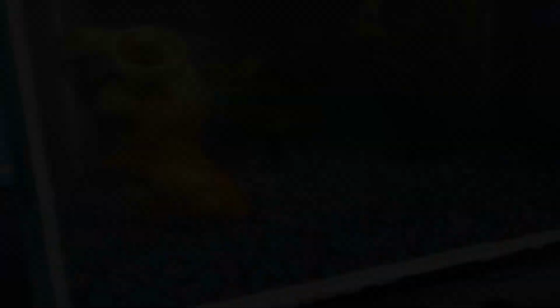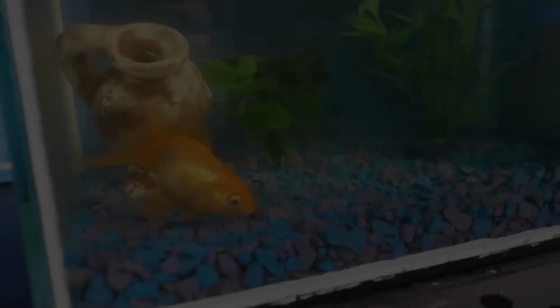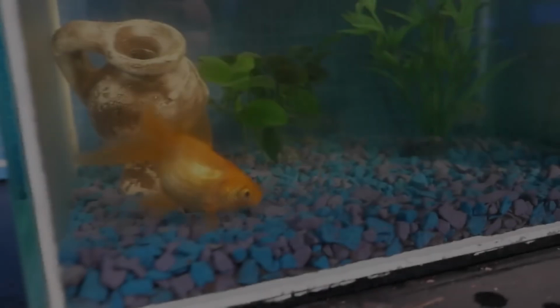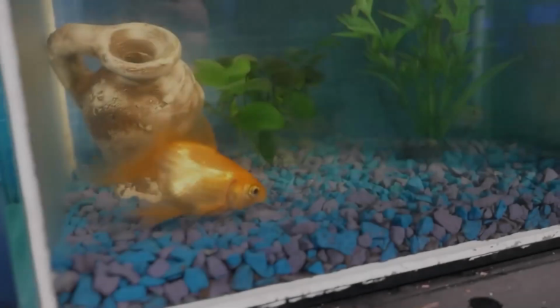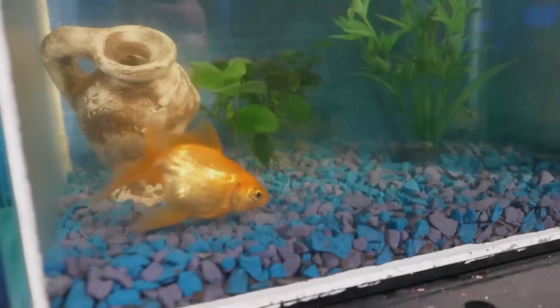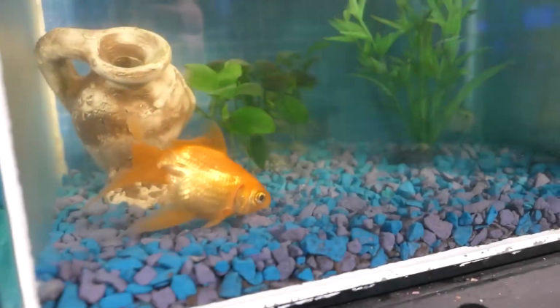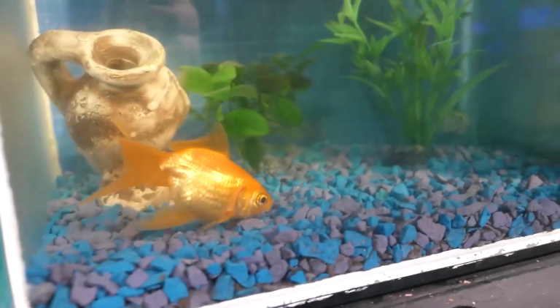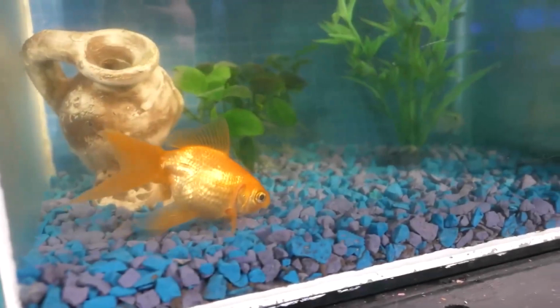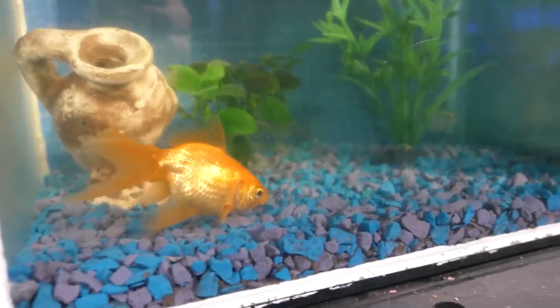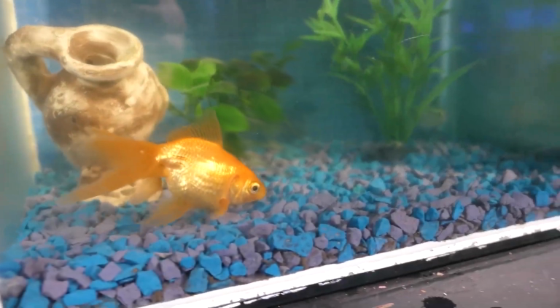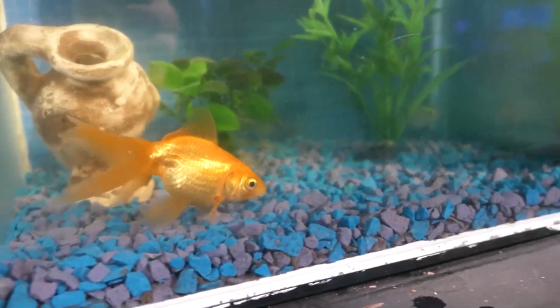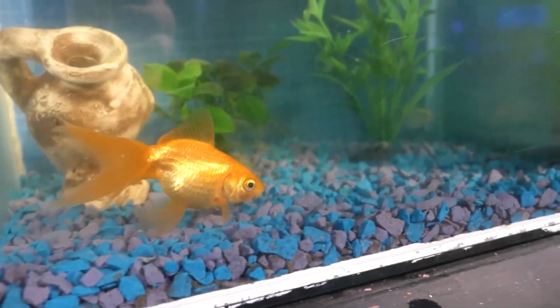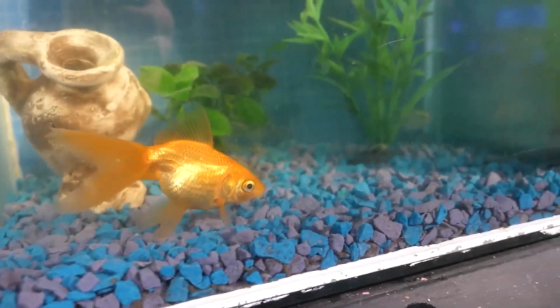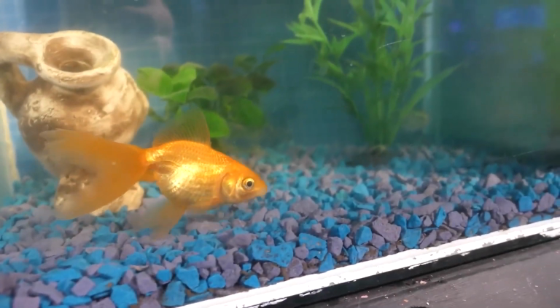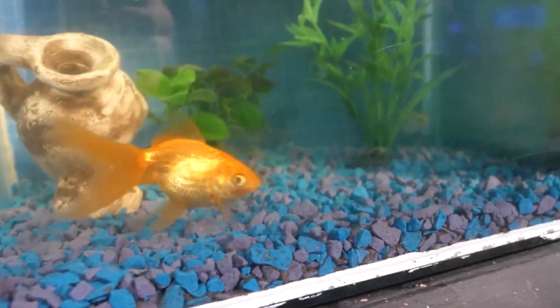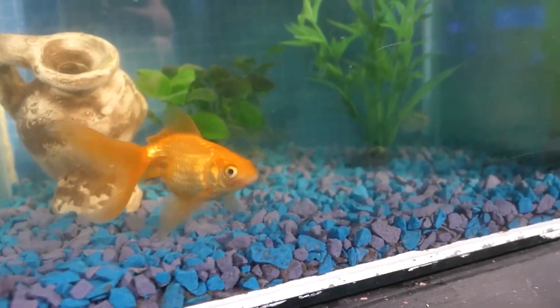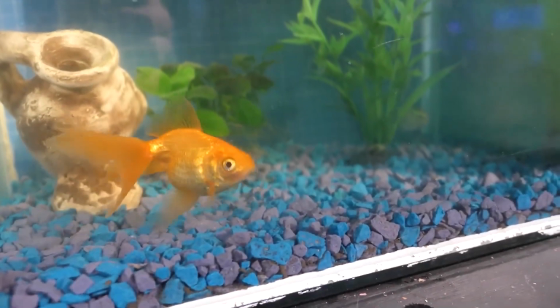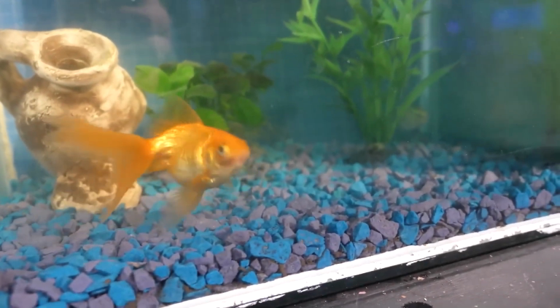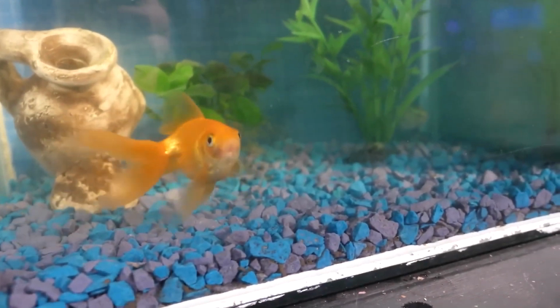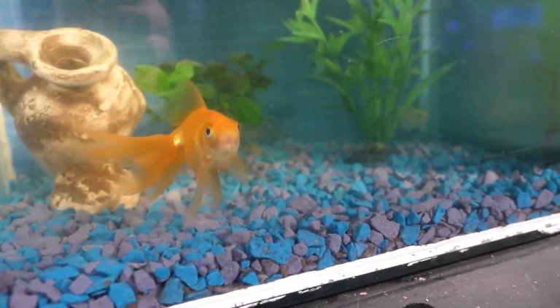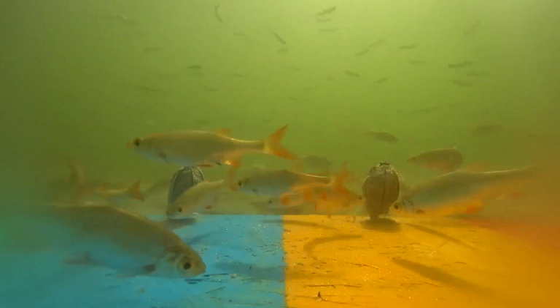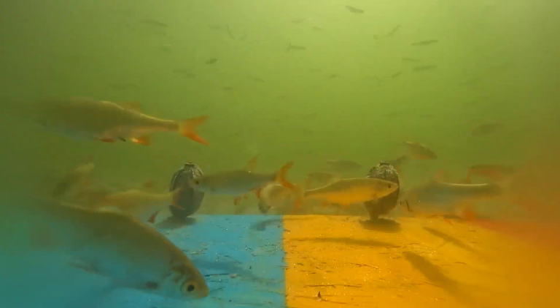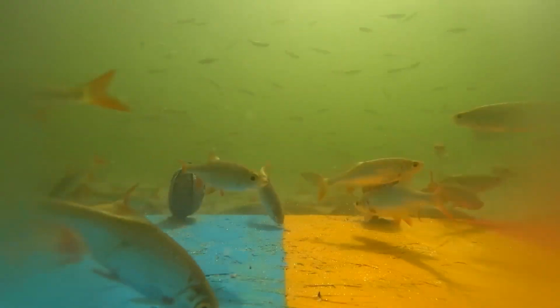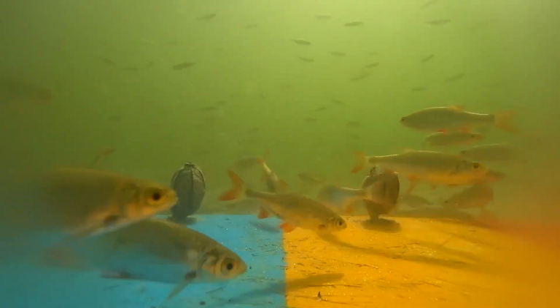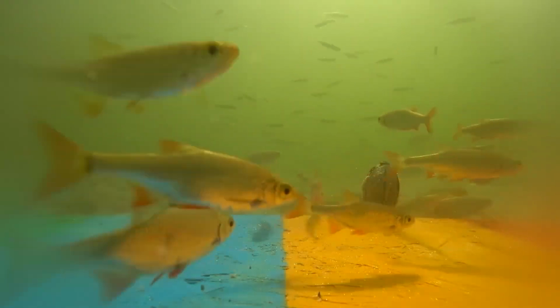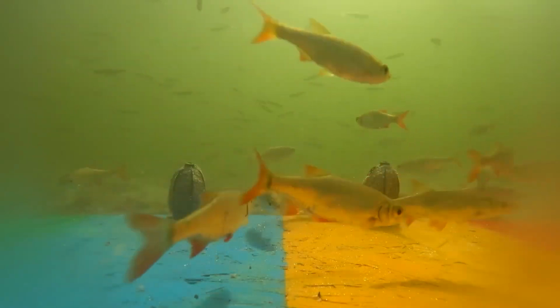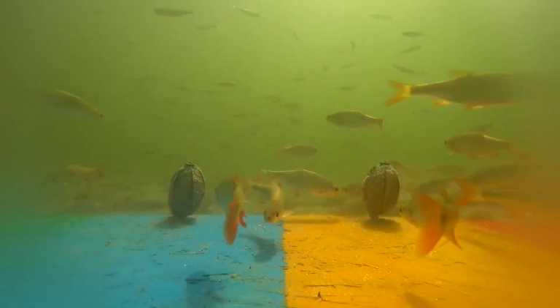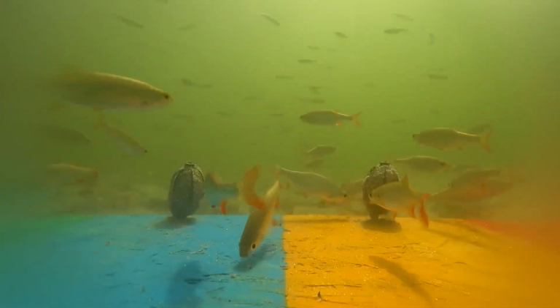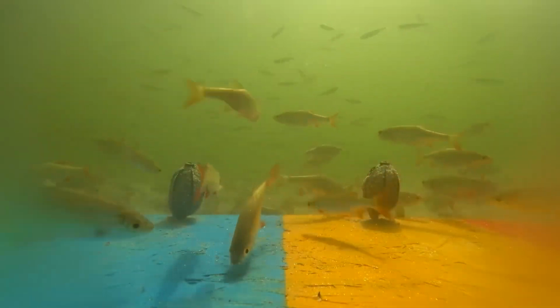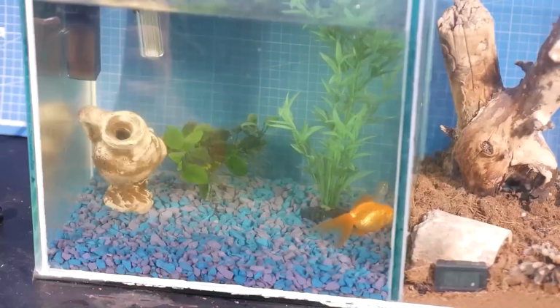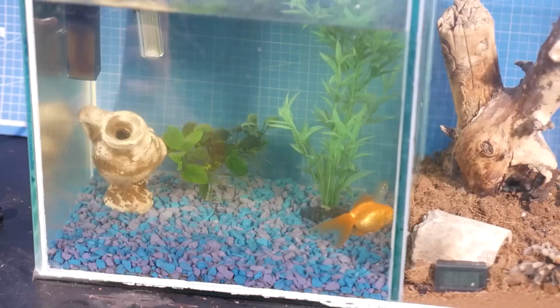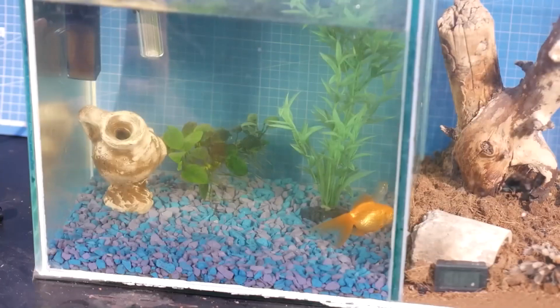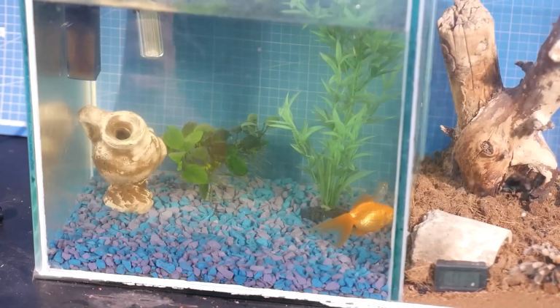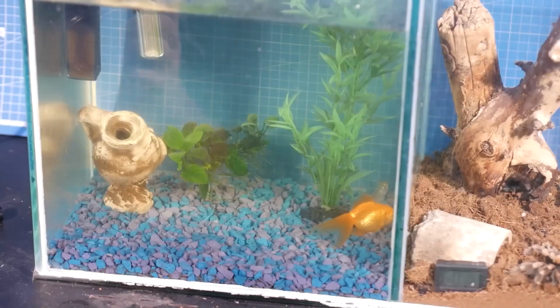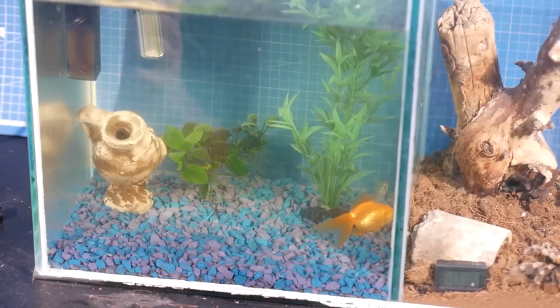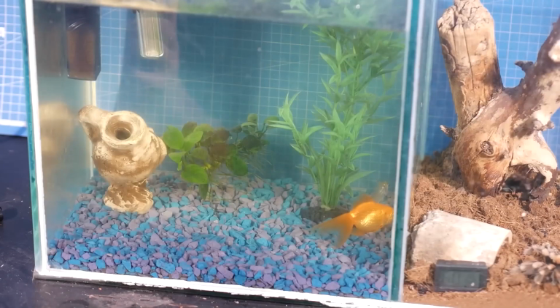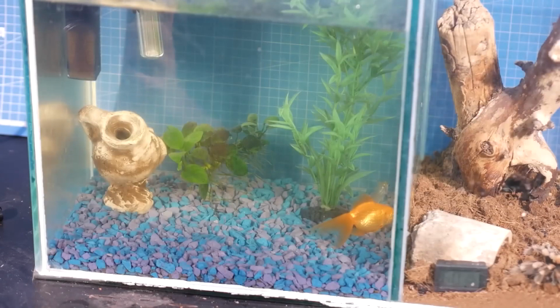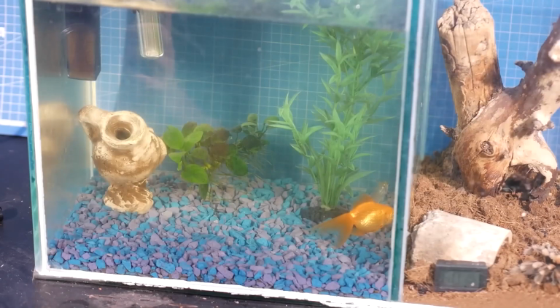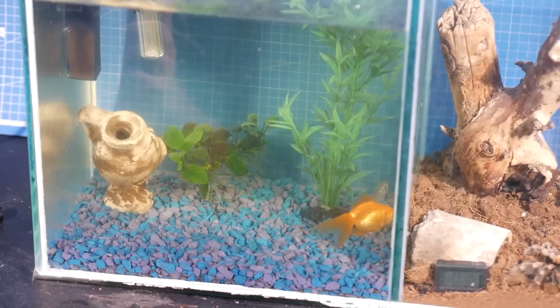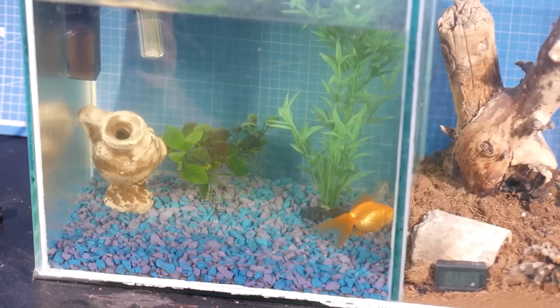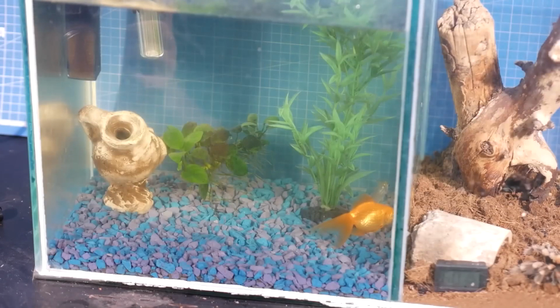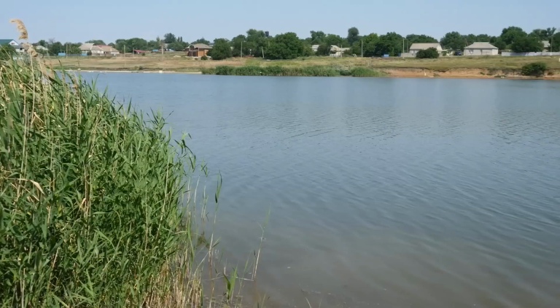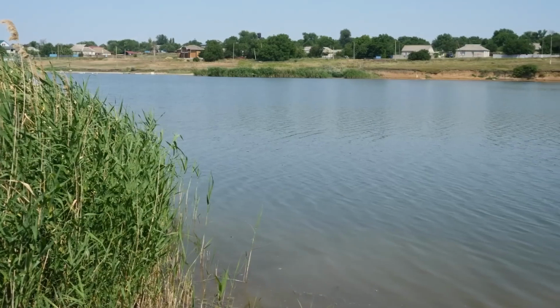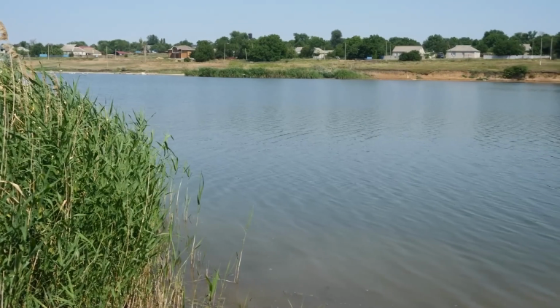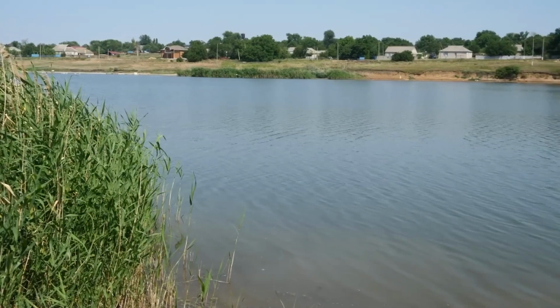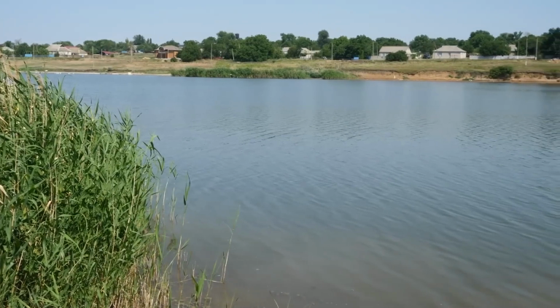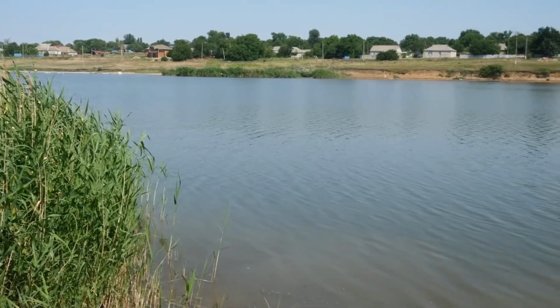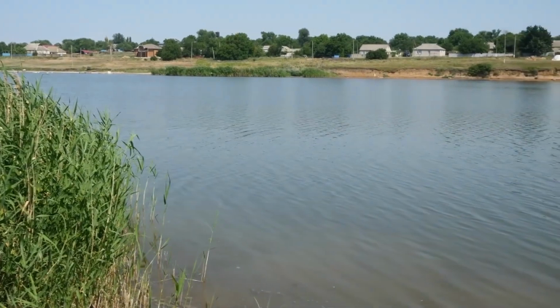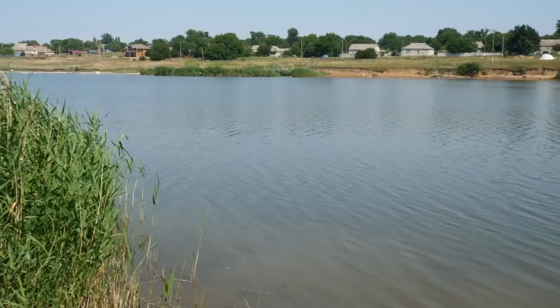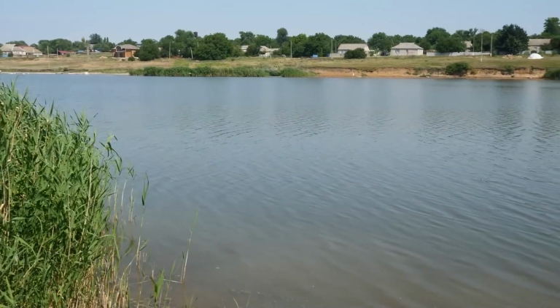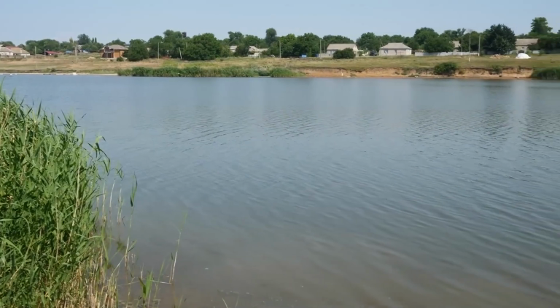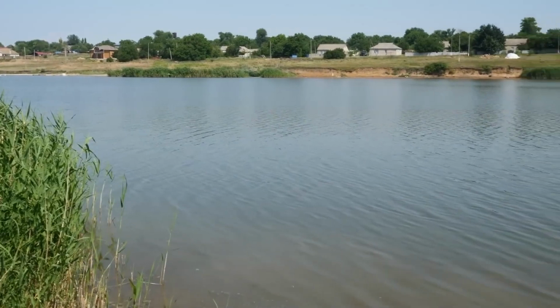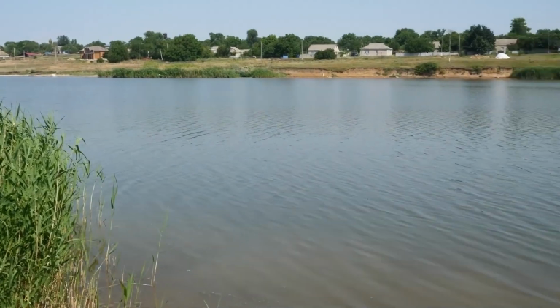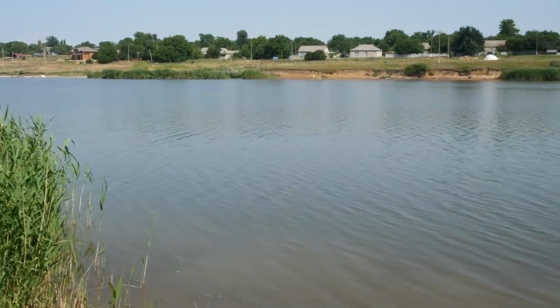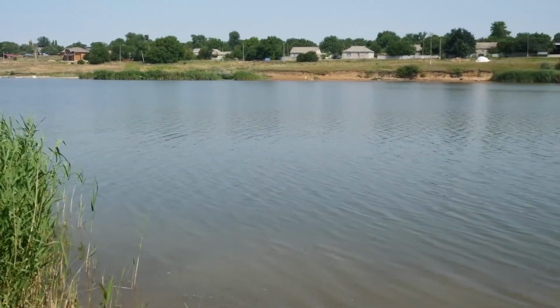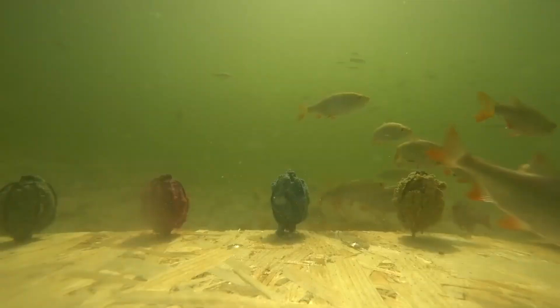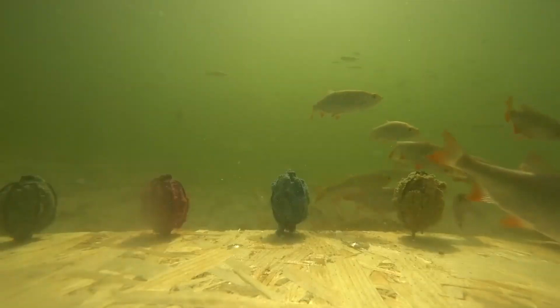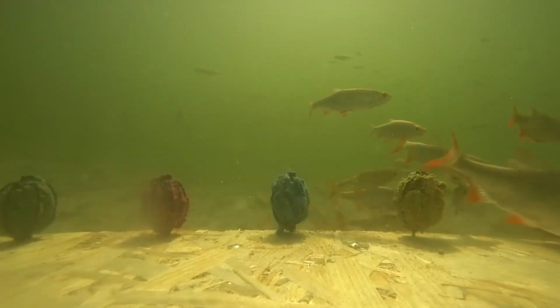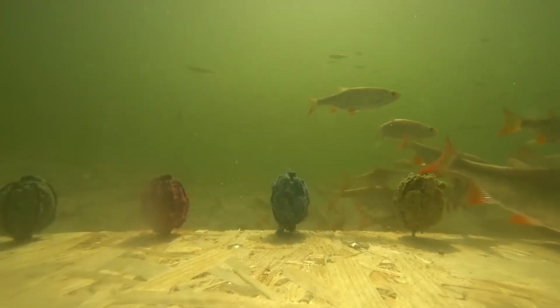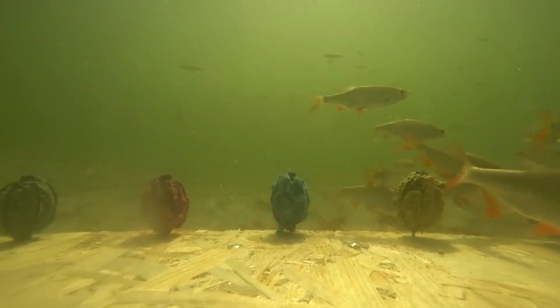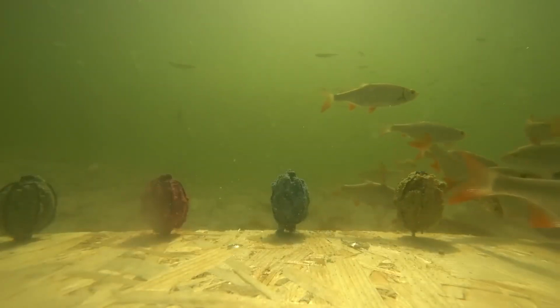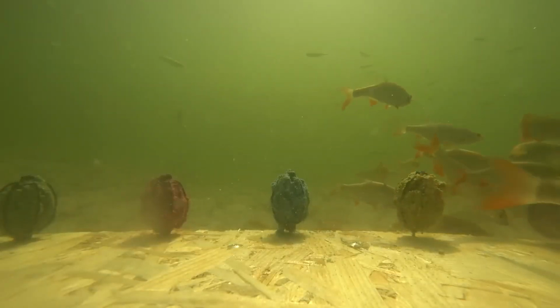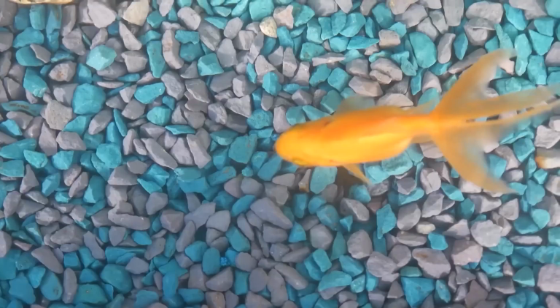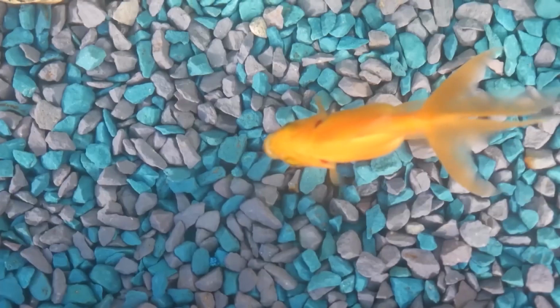Hey guys, today's video is about the underwater world. We are going to find out if color is important for fish.